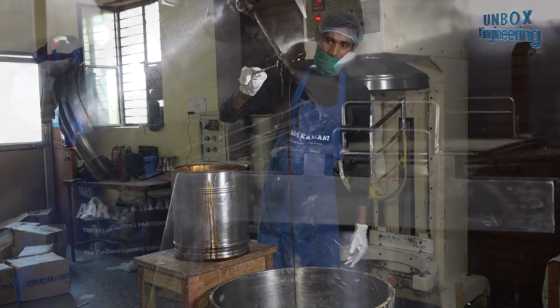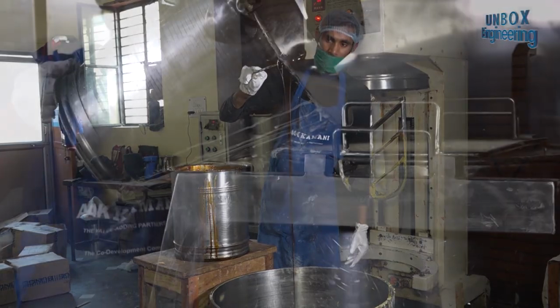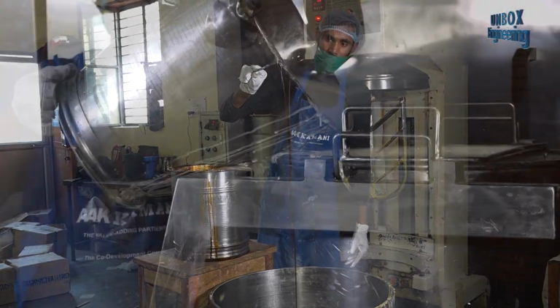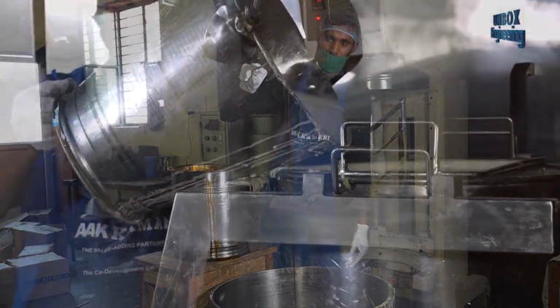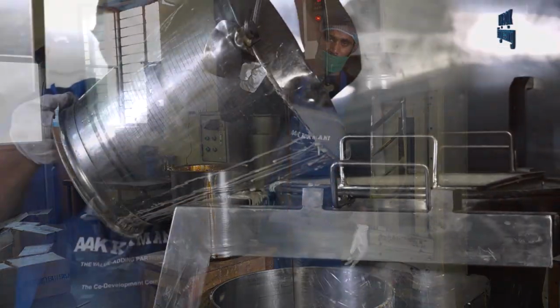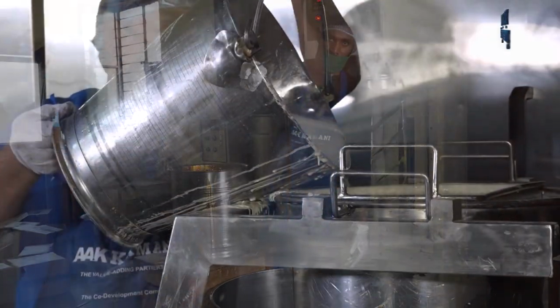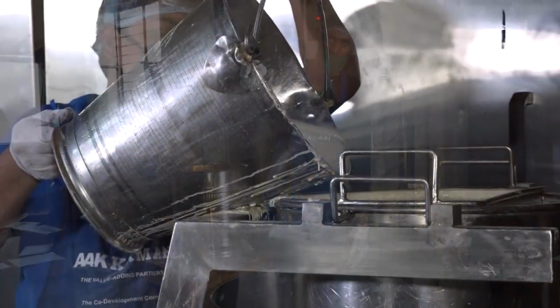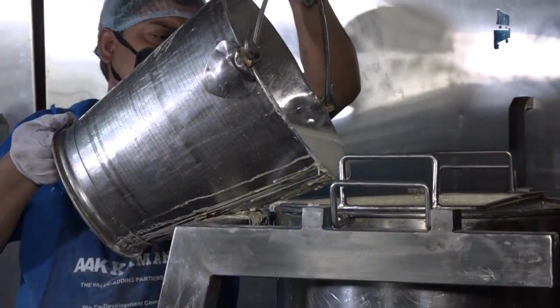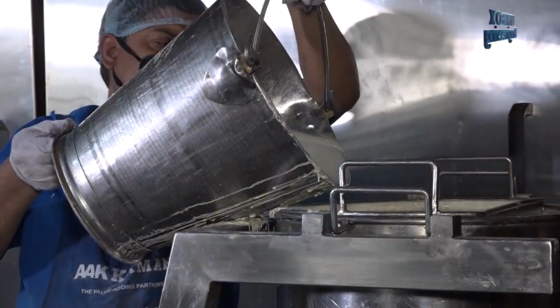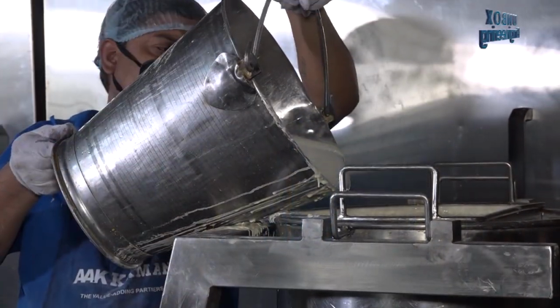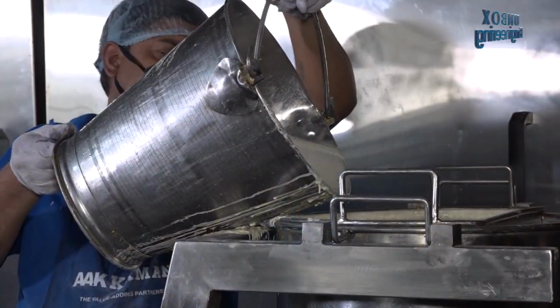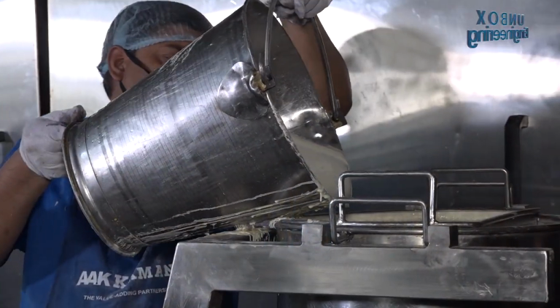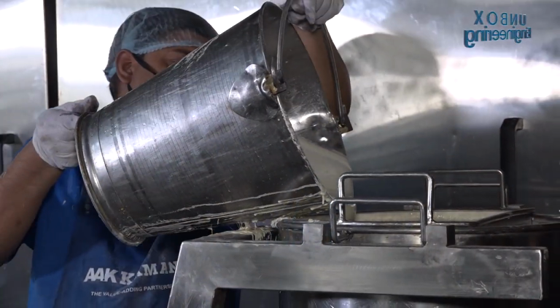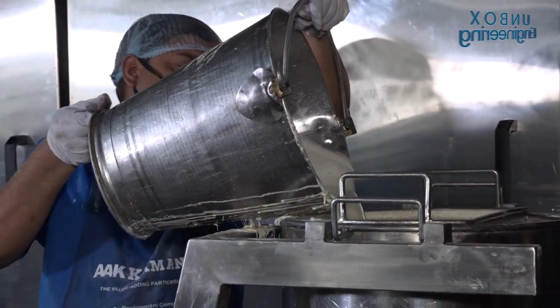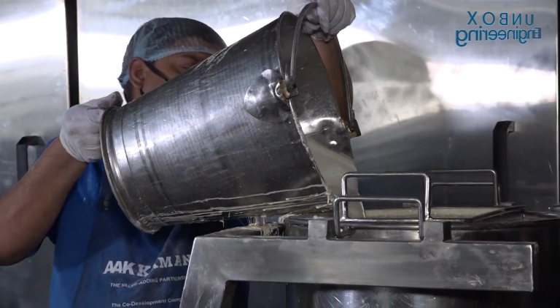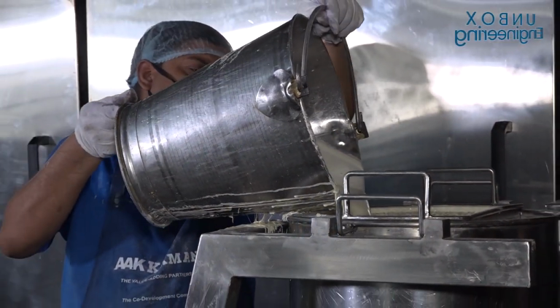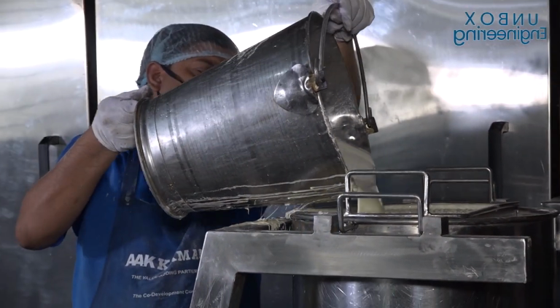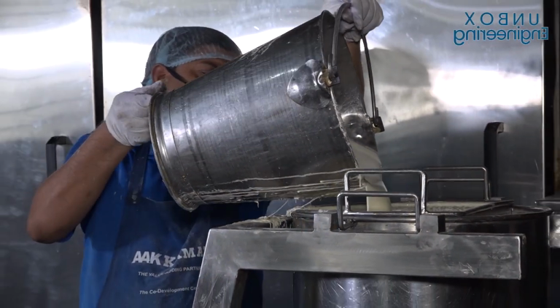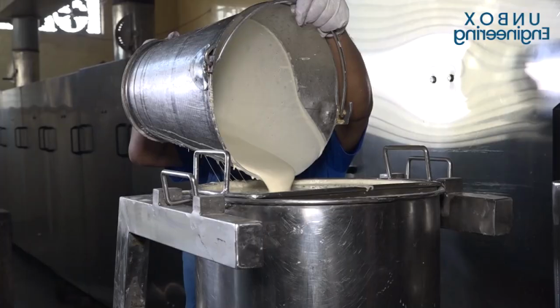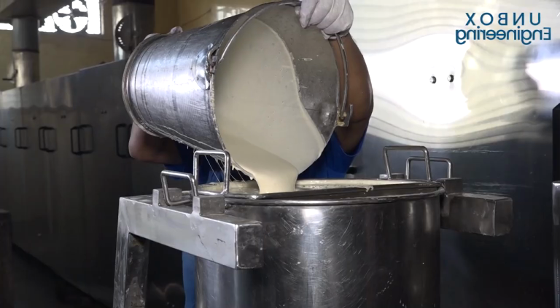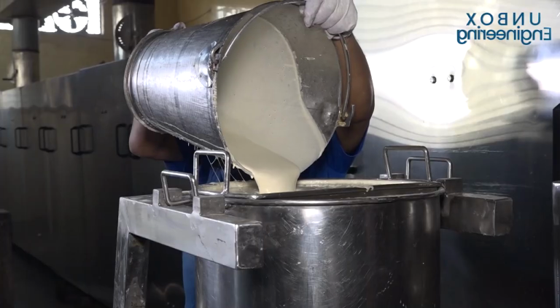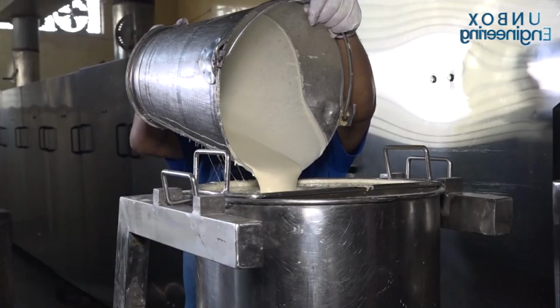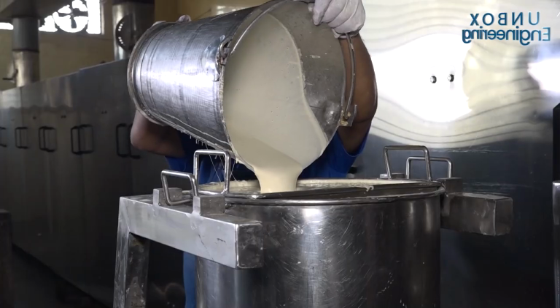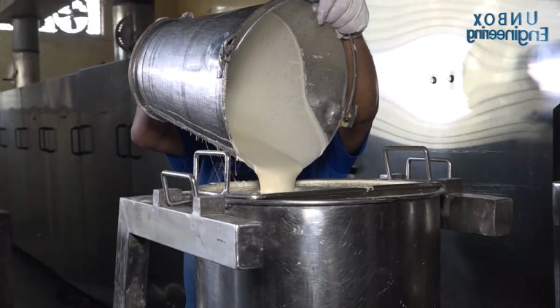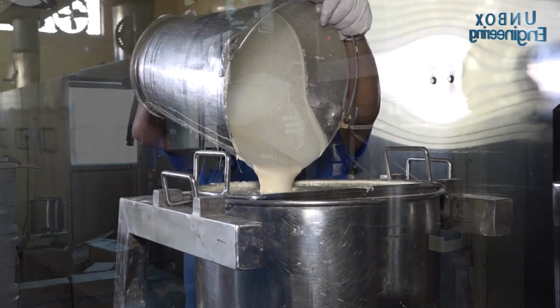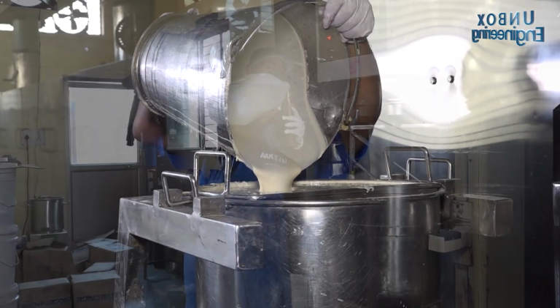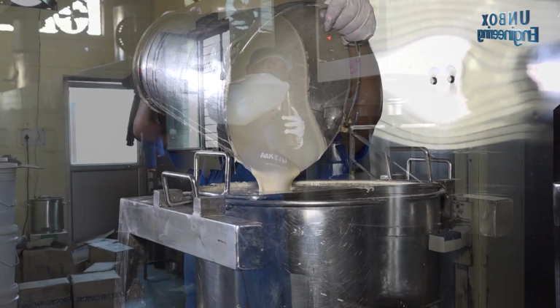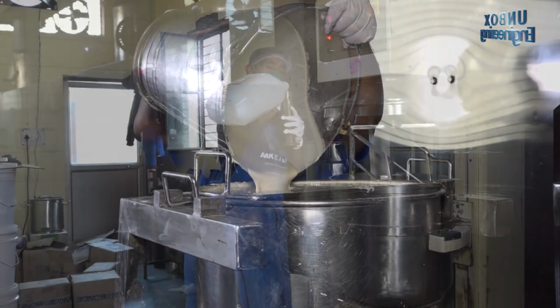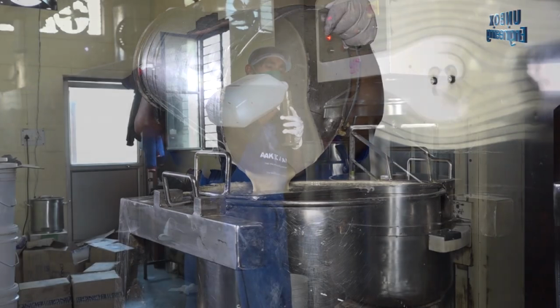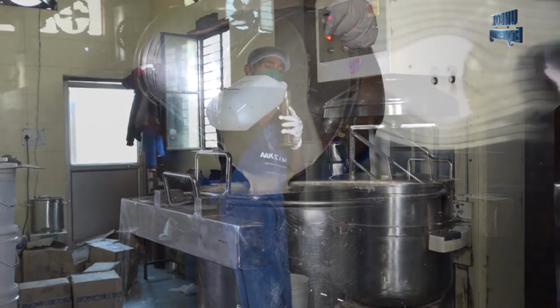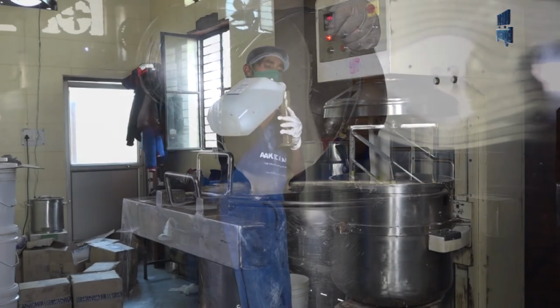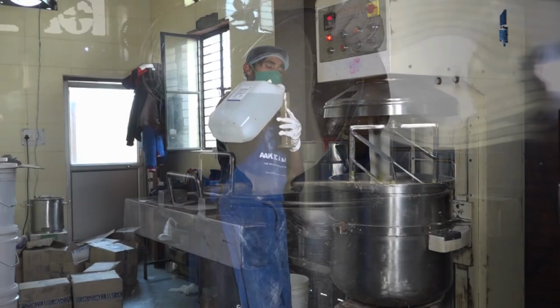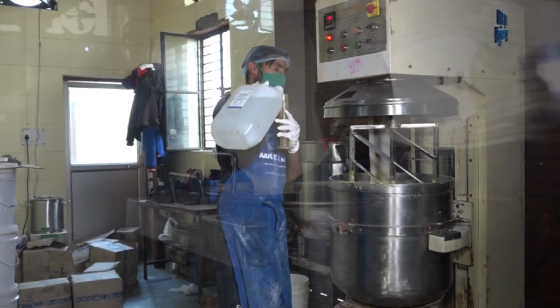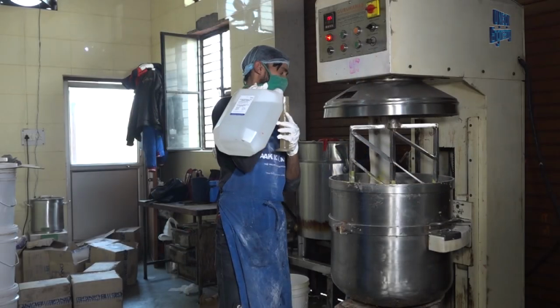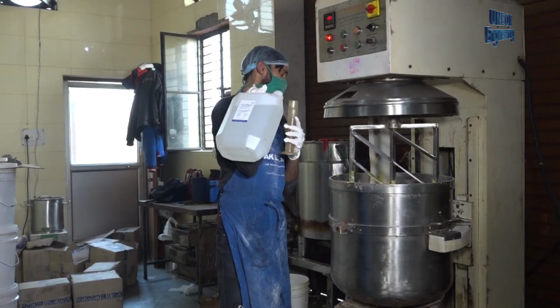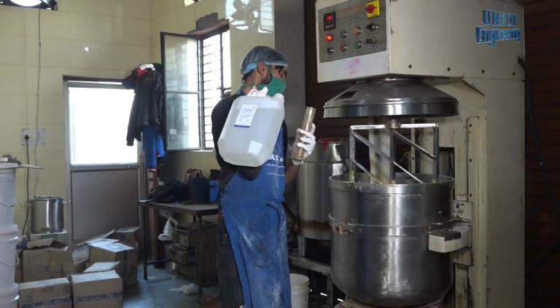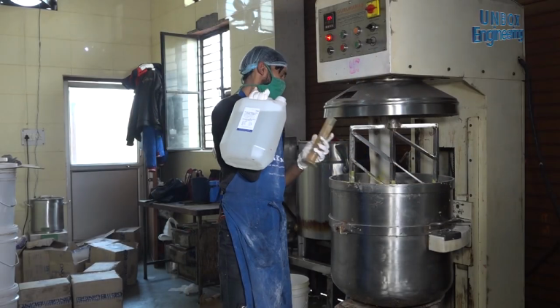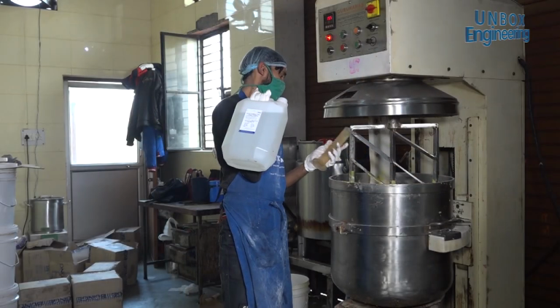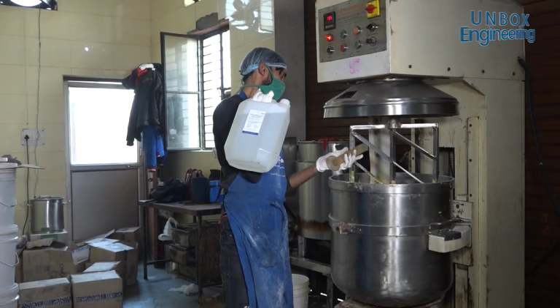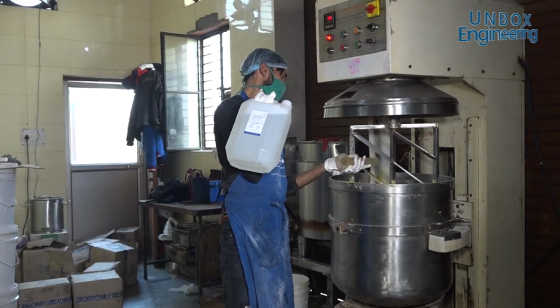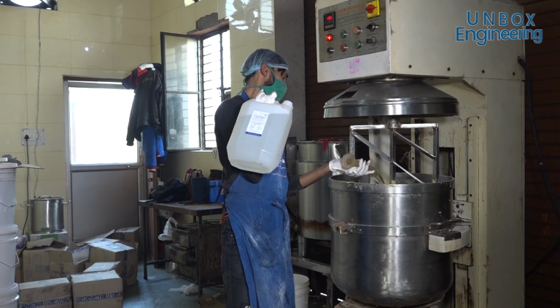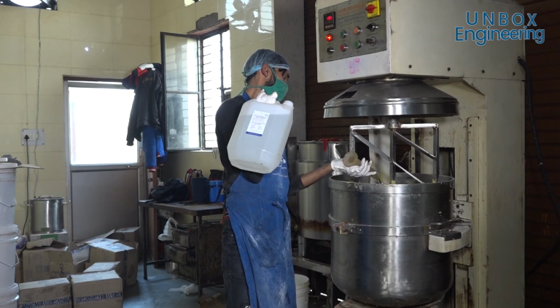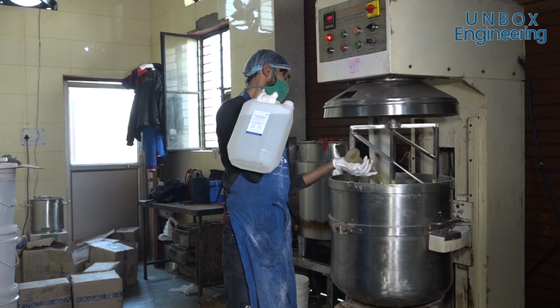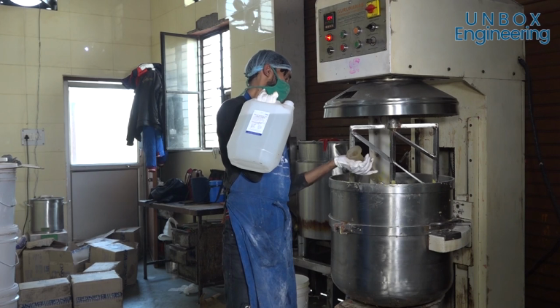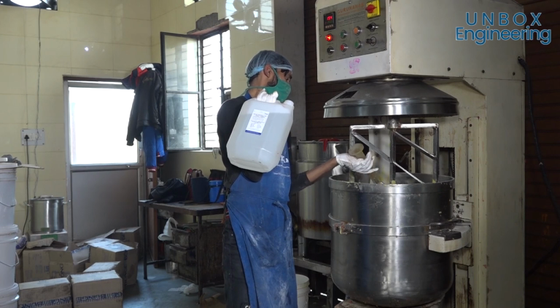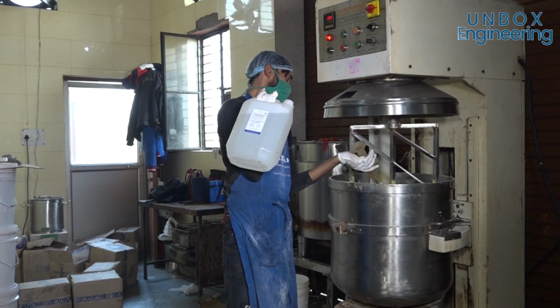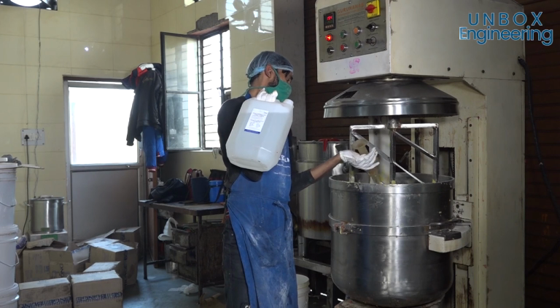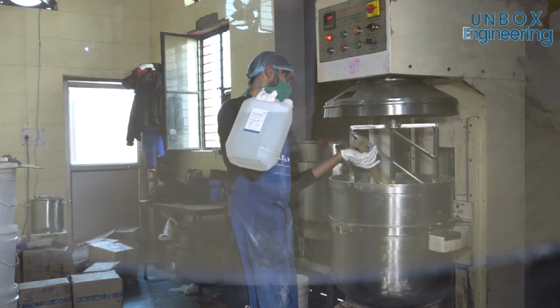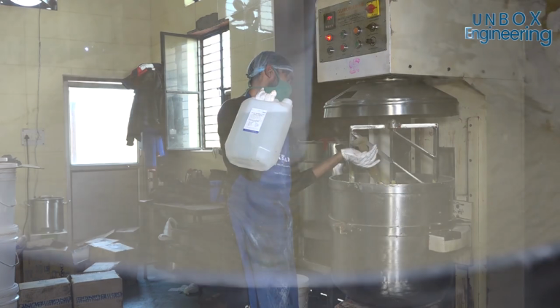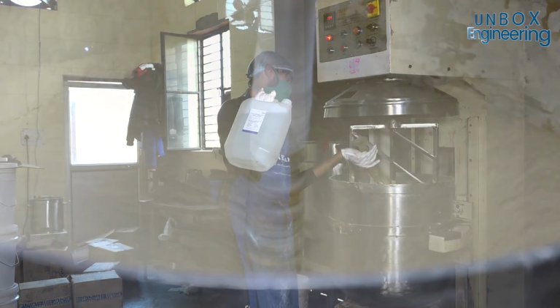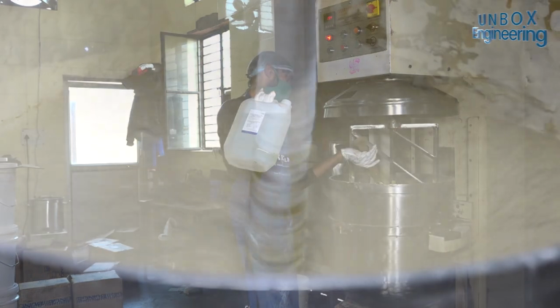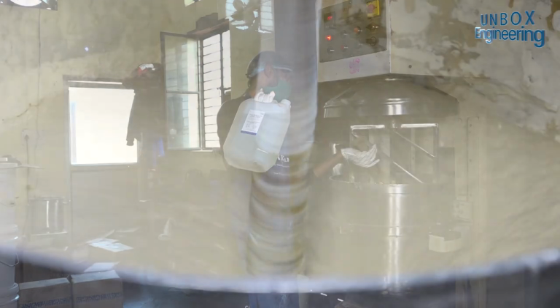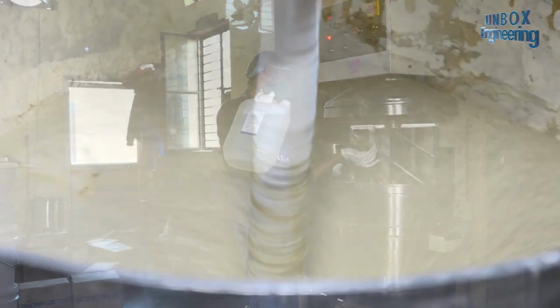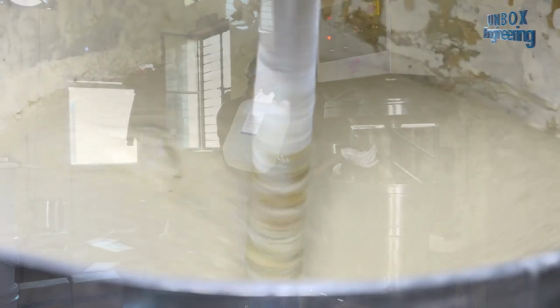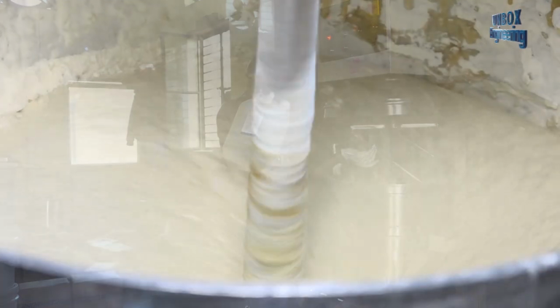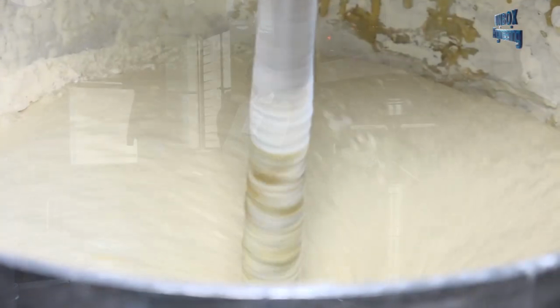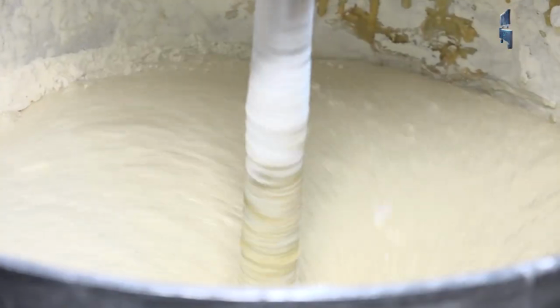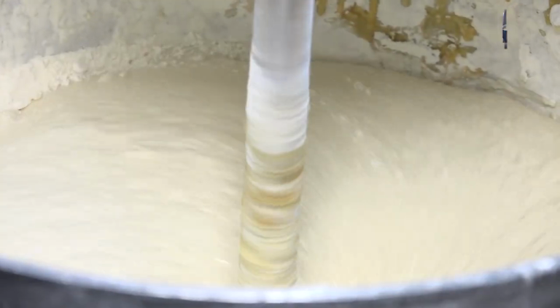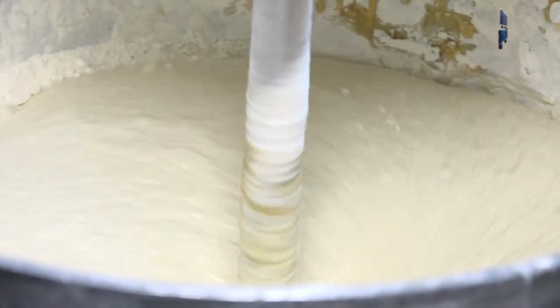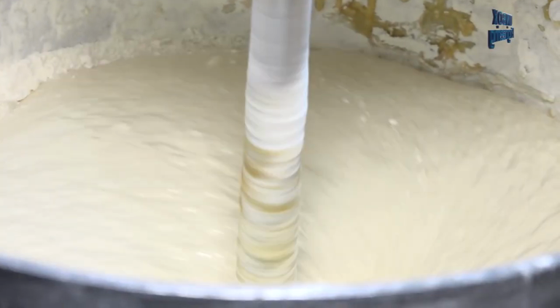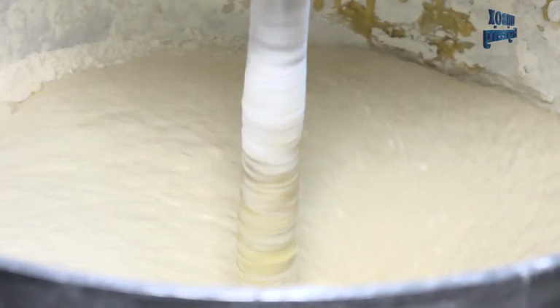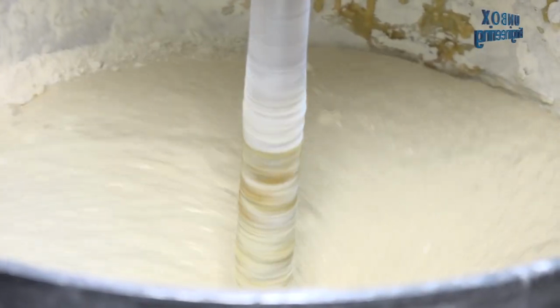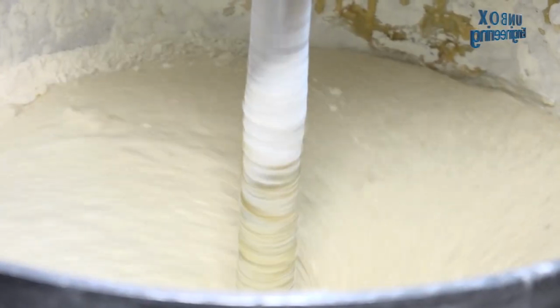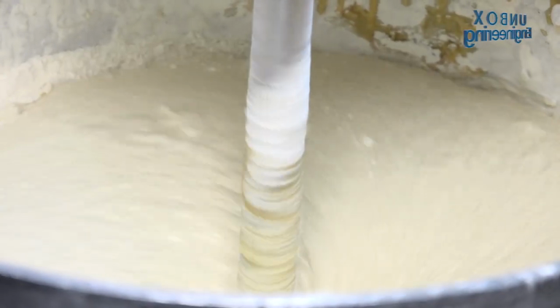As per the recipe, all these raw materials are added to the mixer. This mixes them well into a smooth batter.